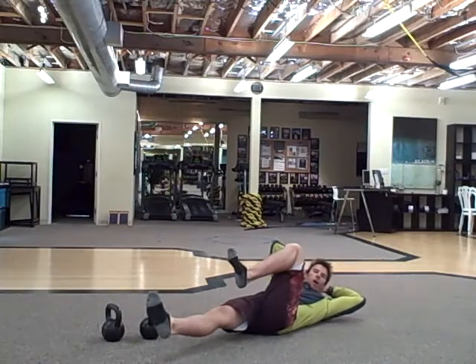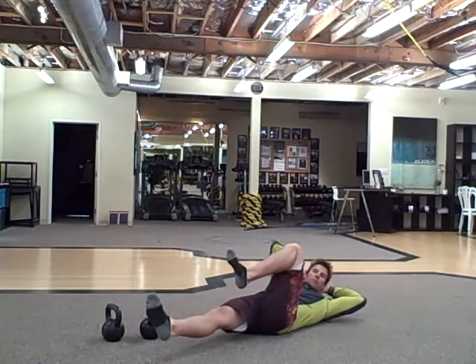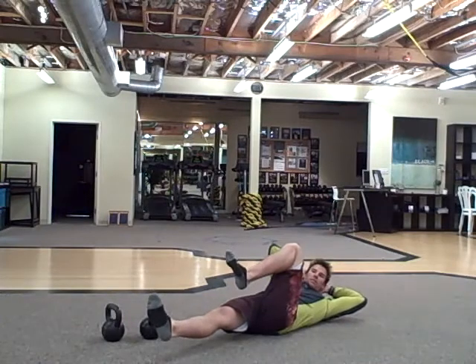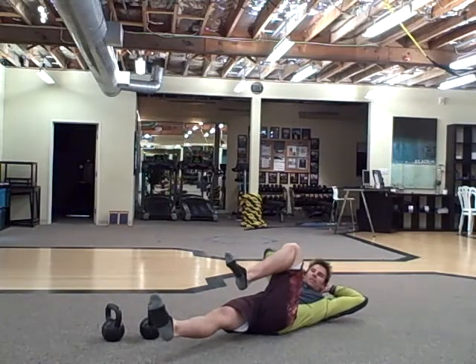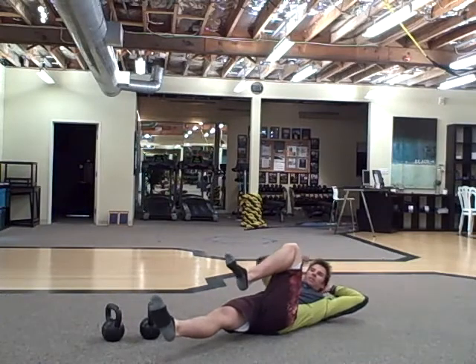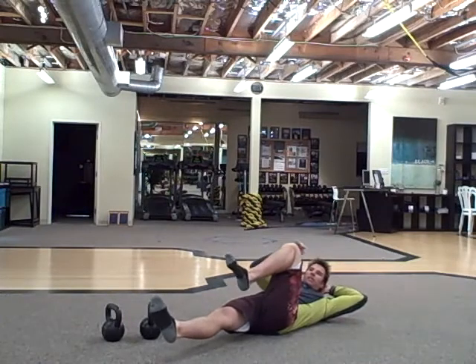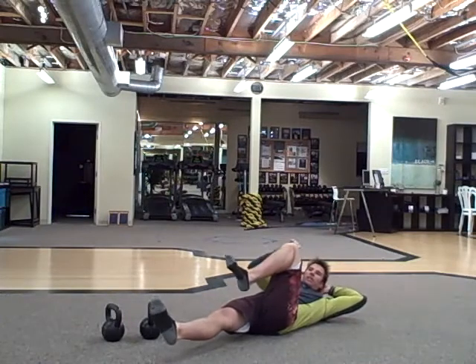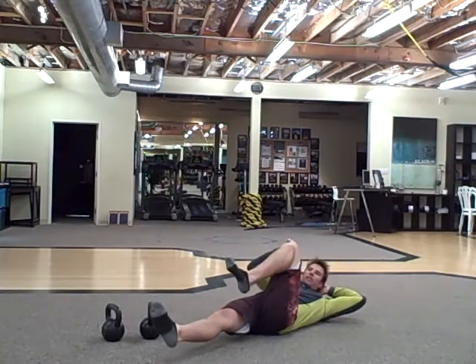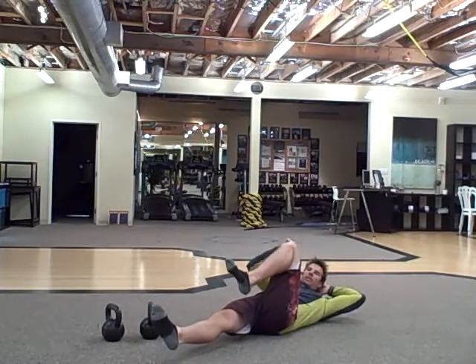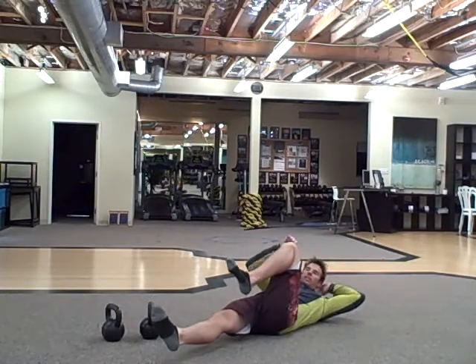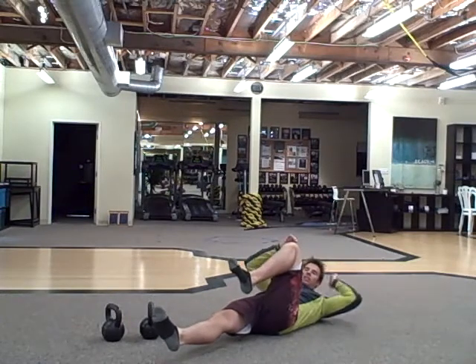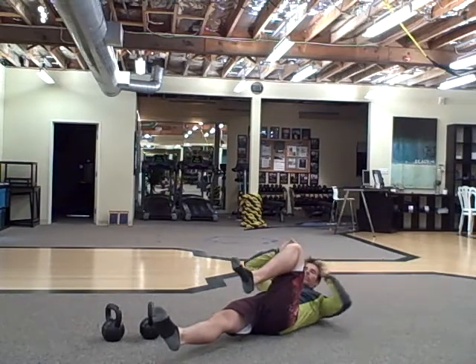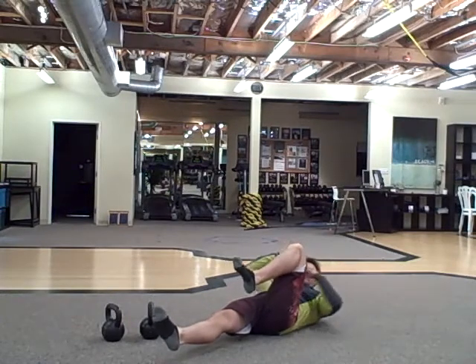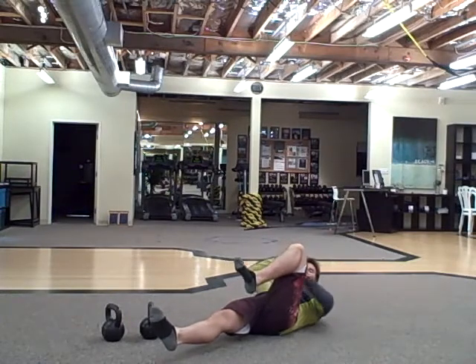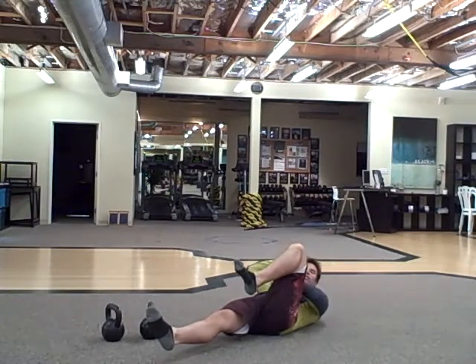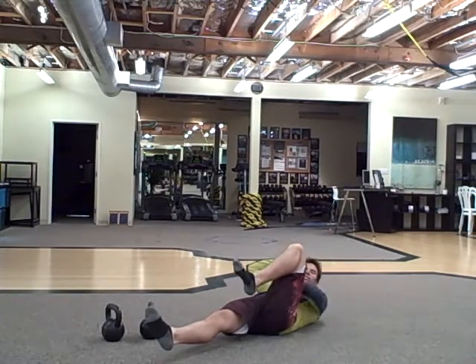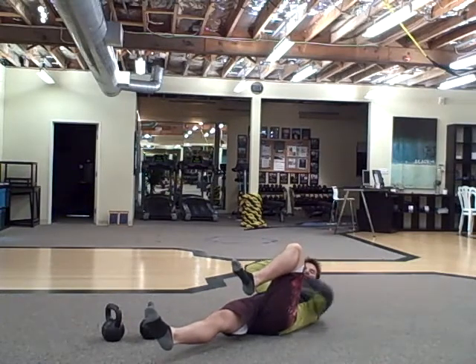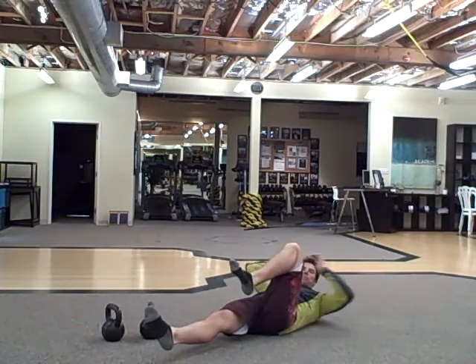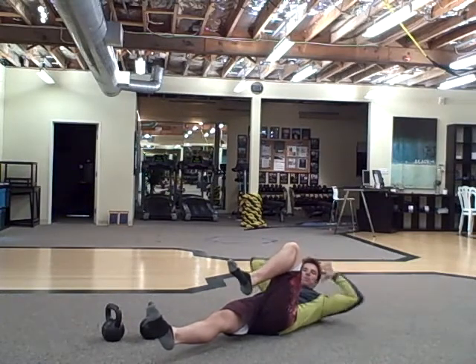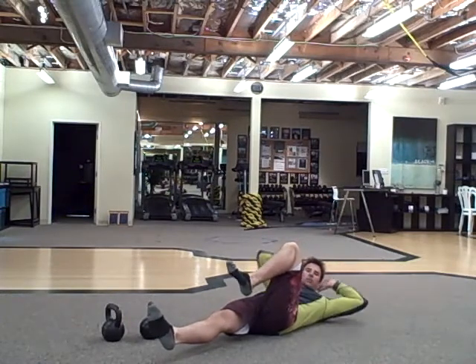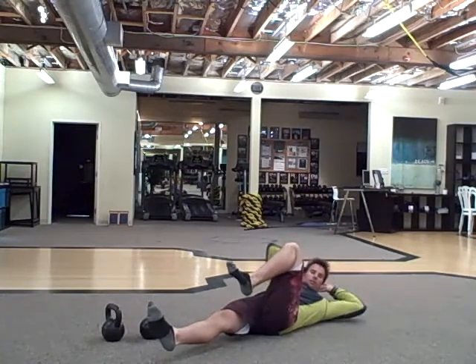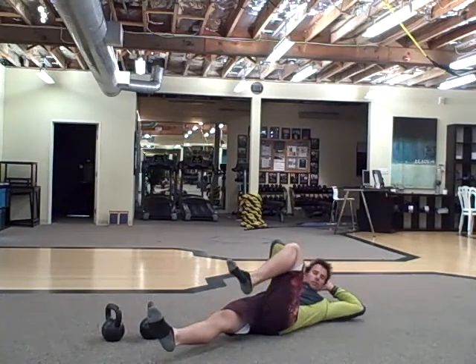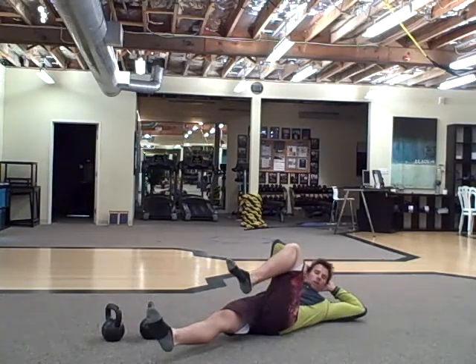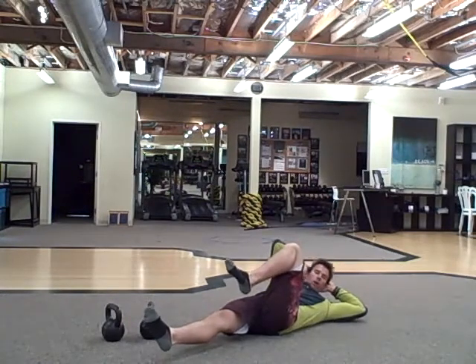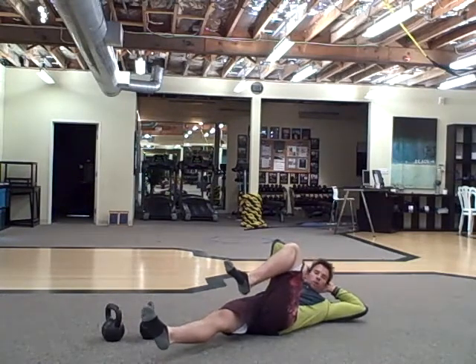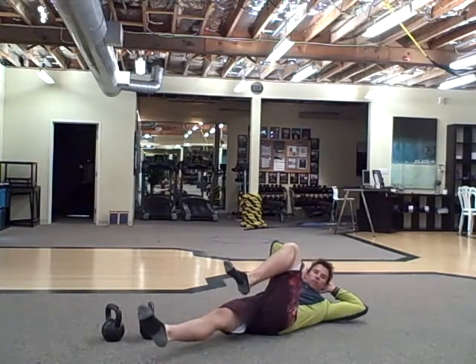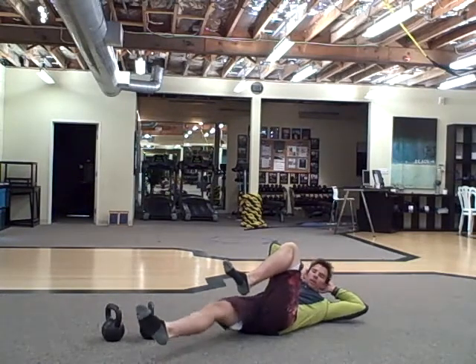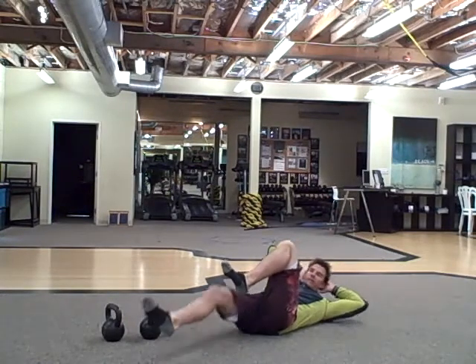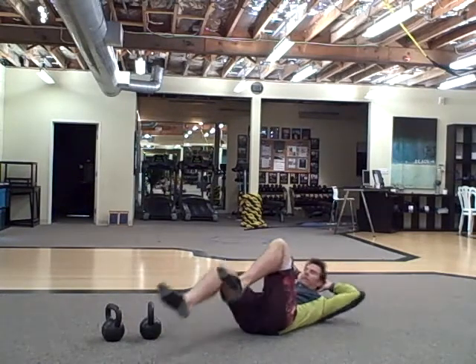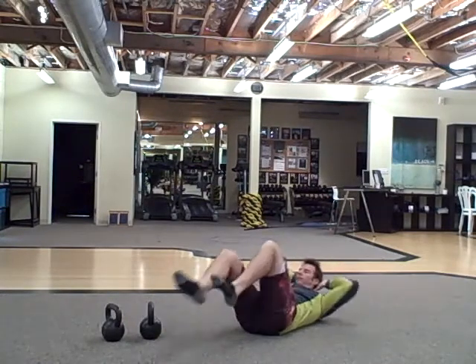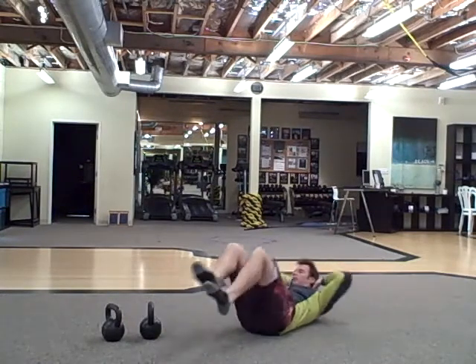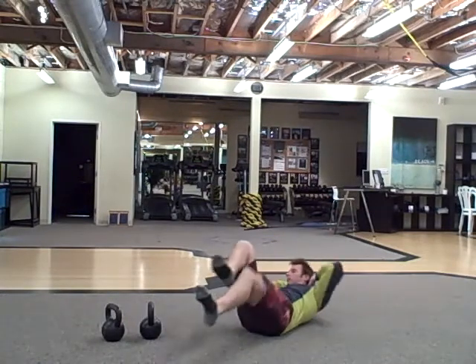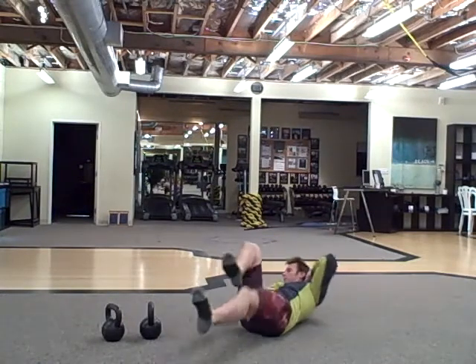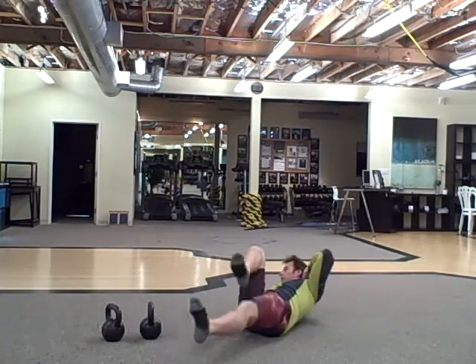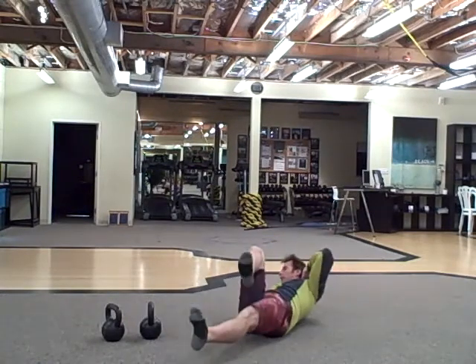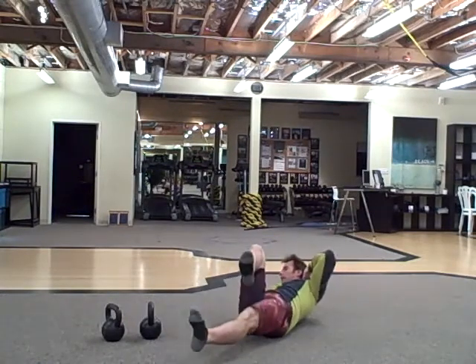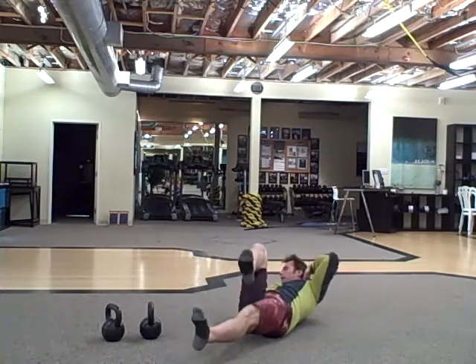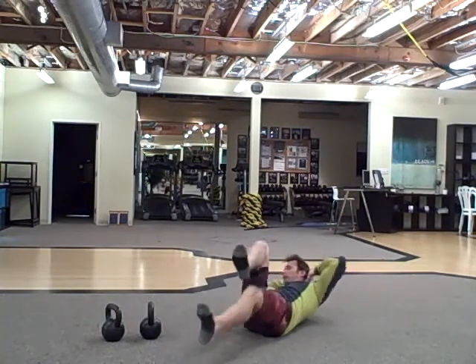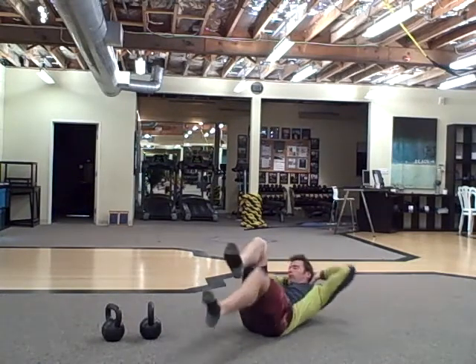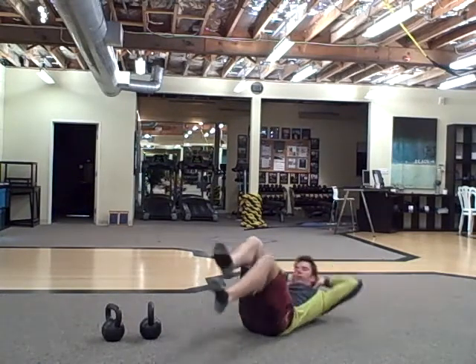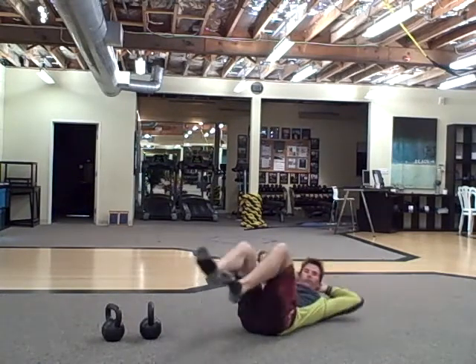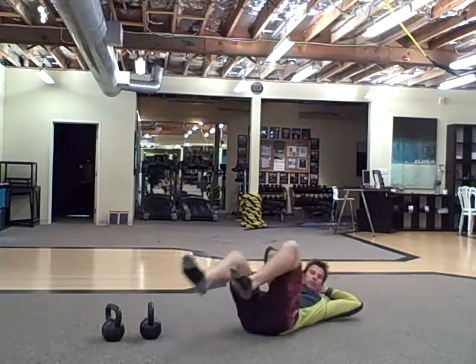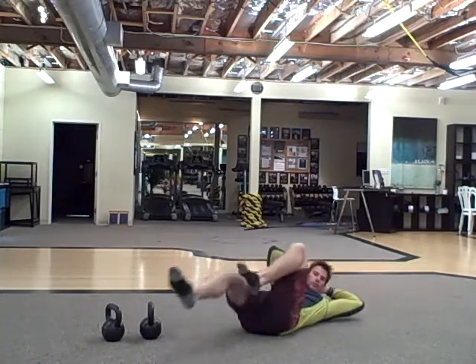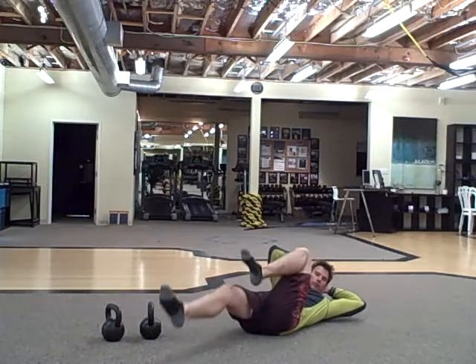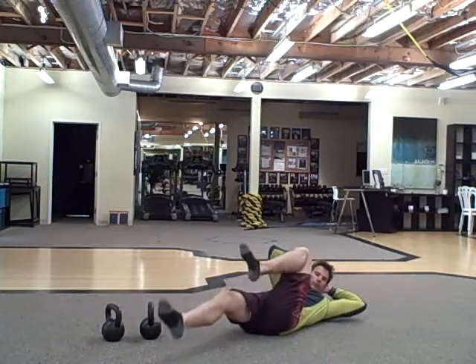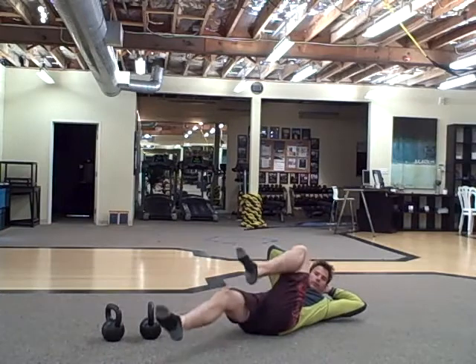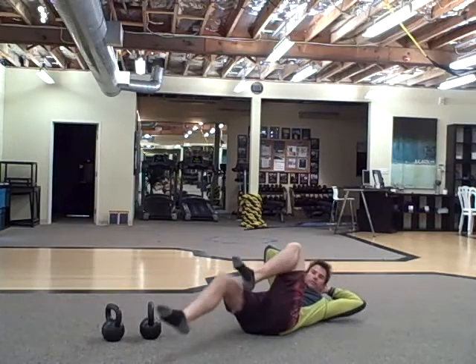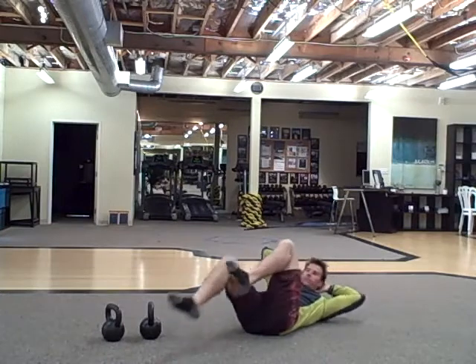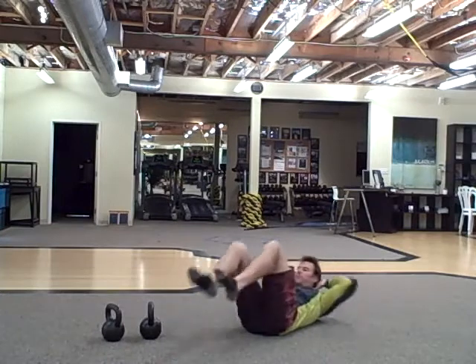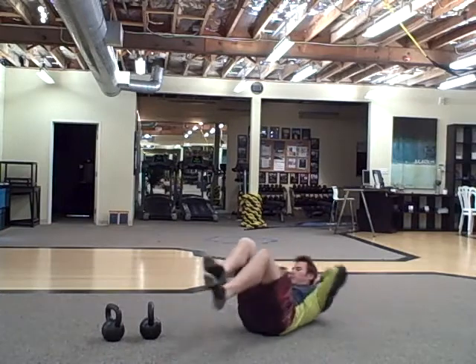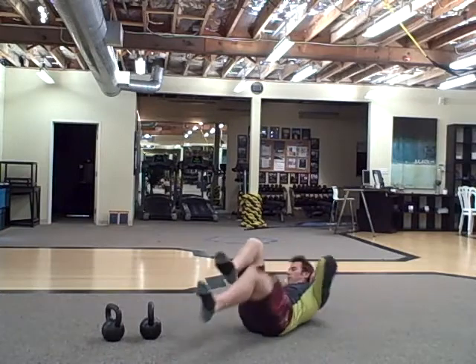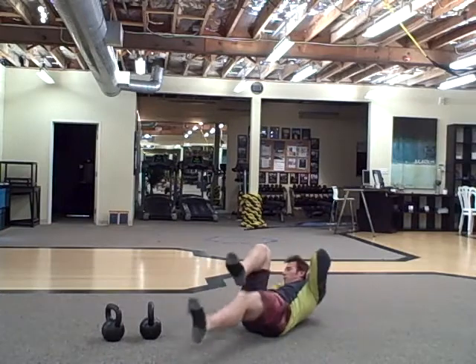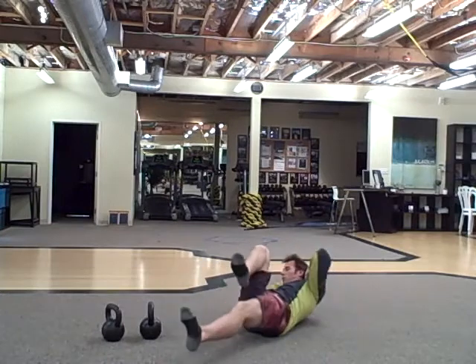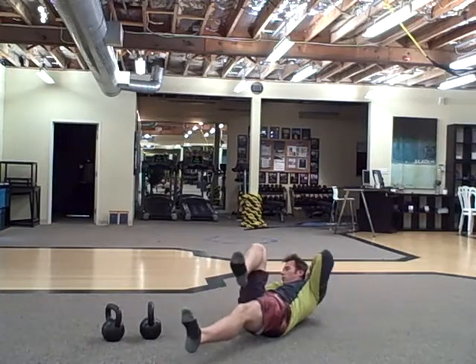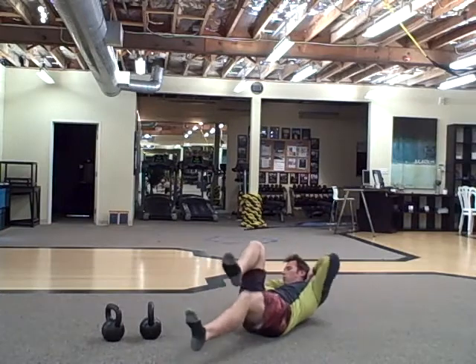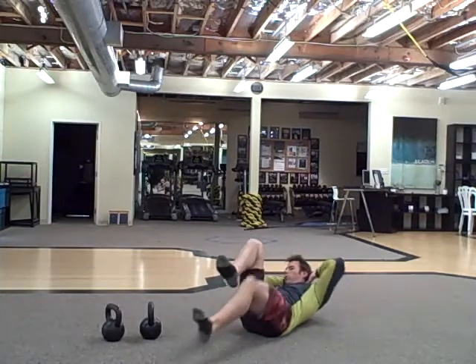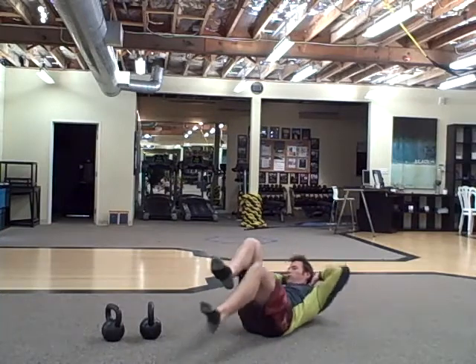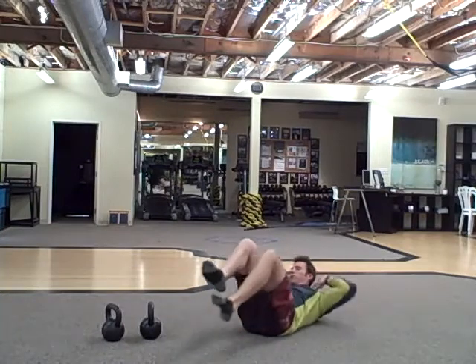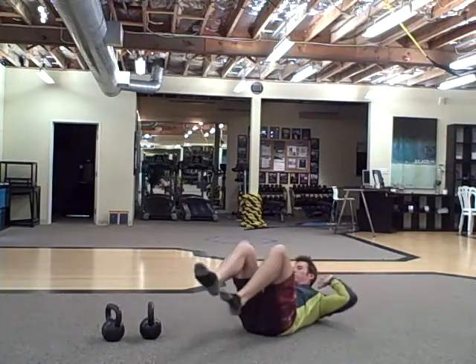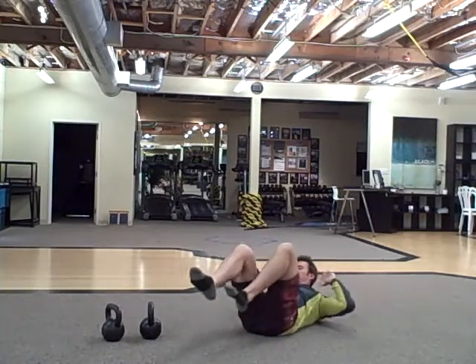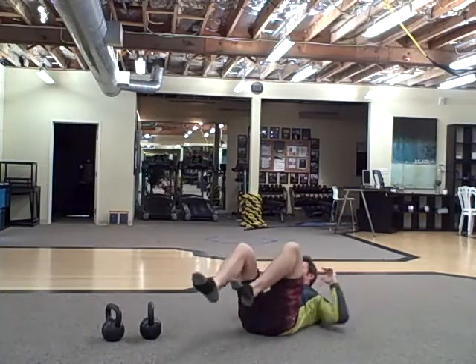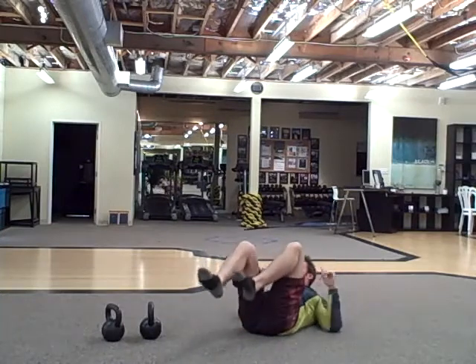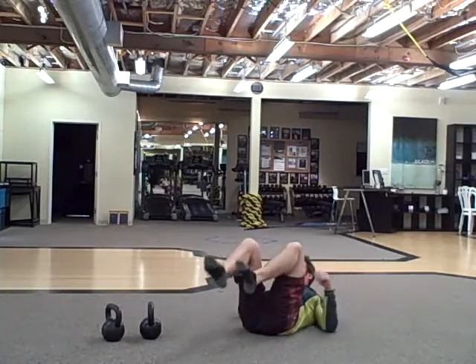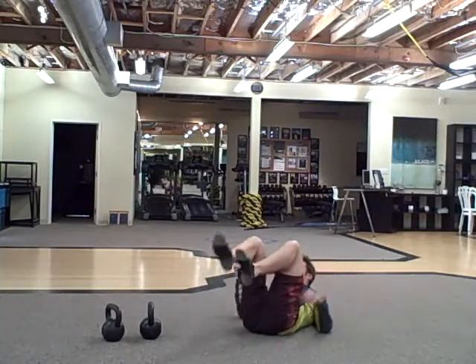Opposite knee goes into your opposite armpit, back and forth — 20 on each side.